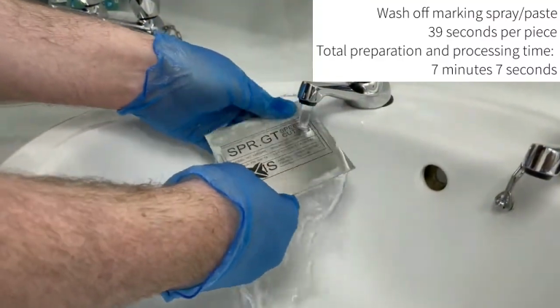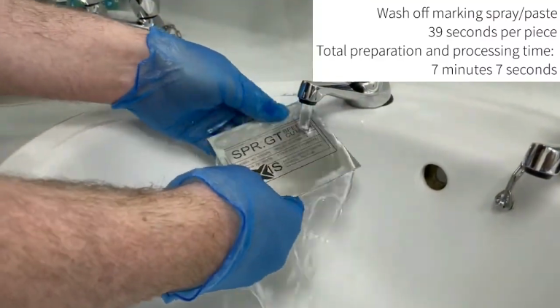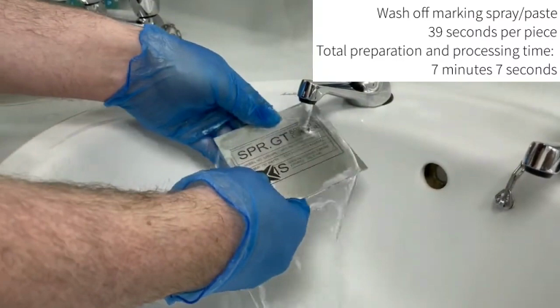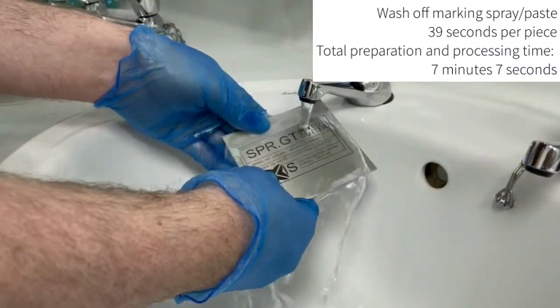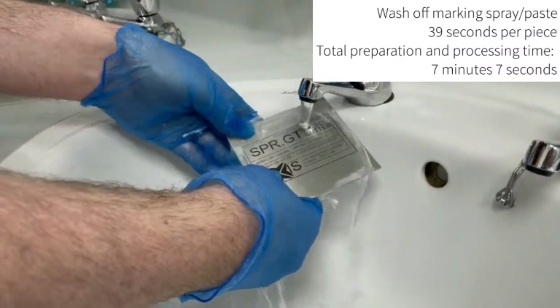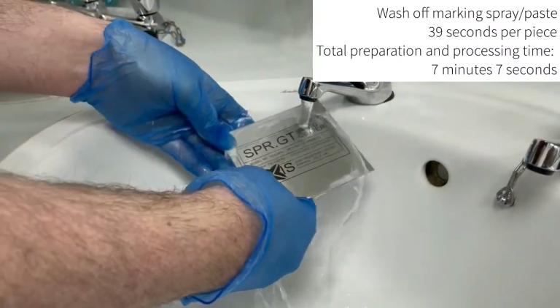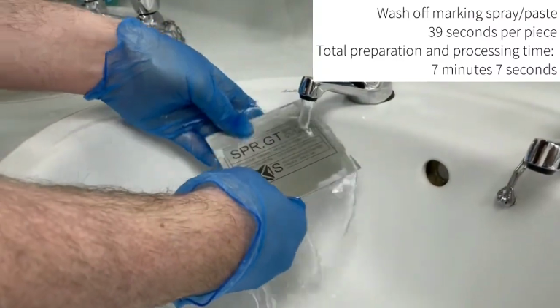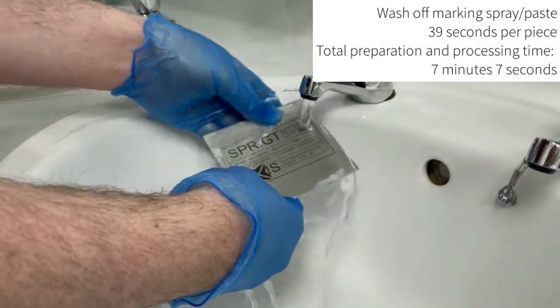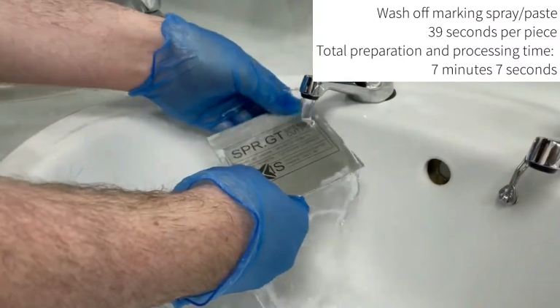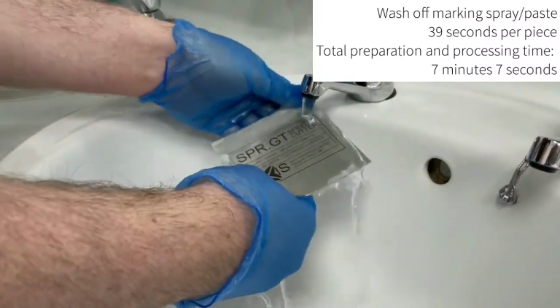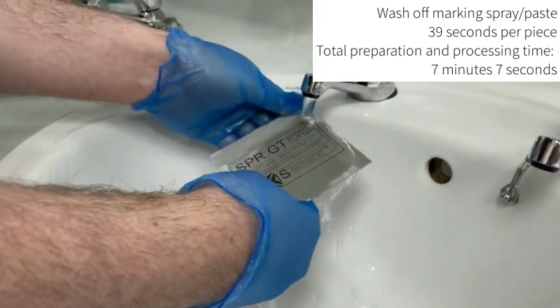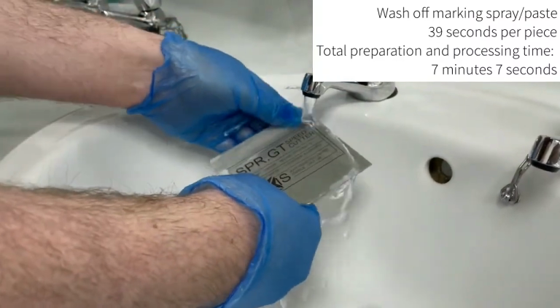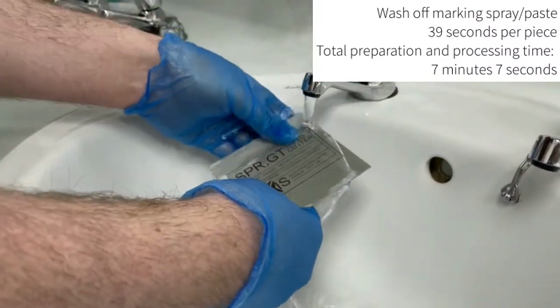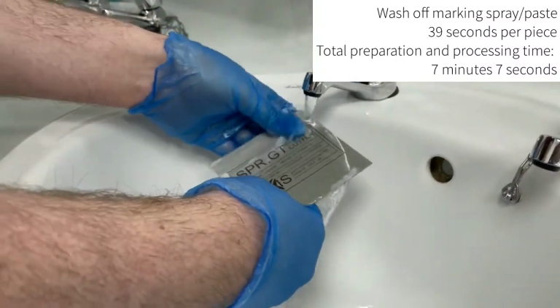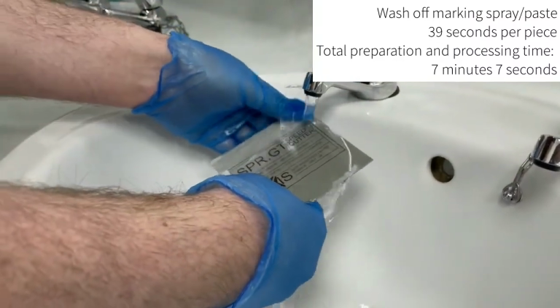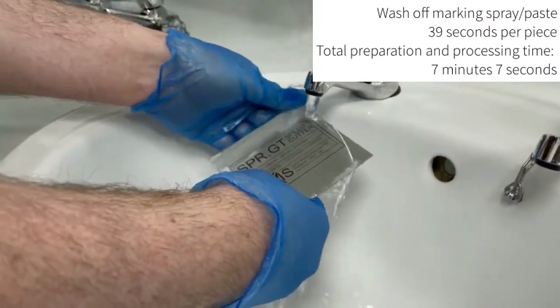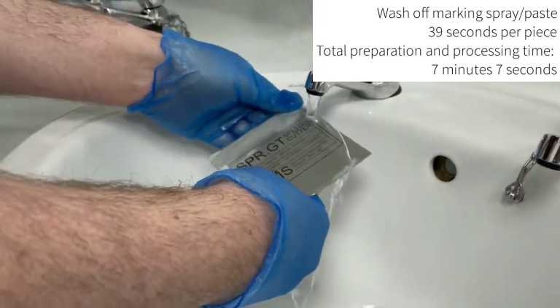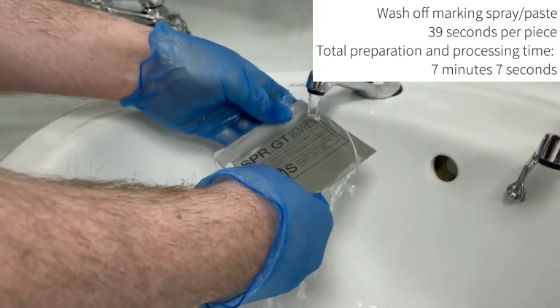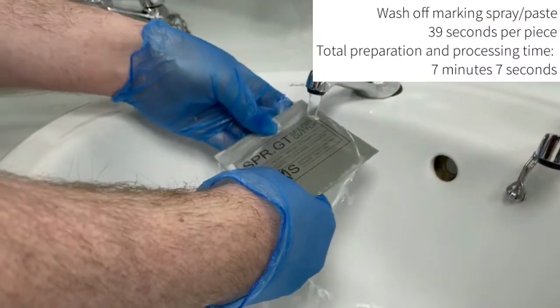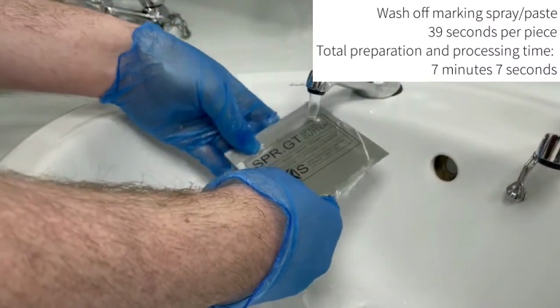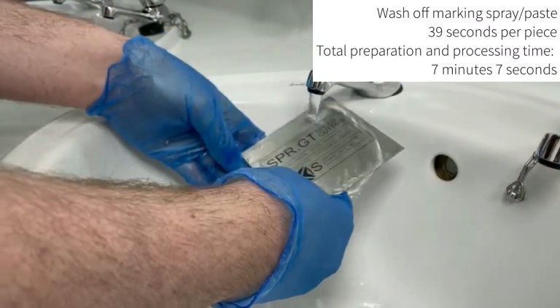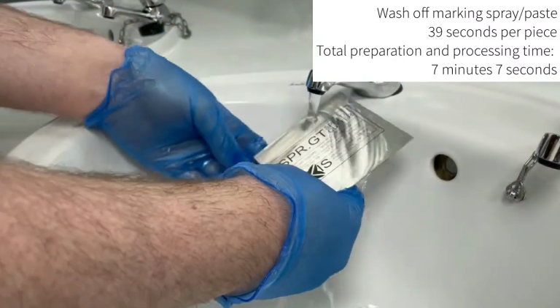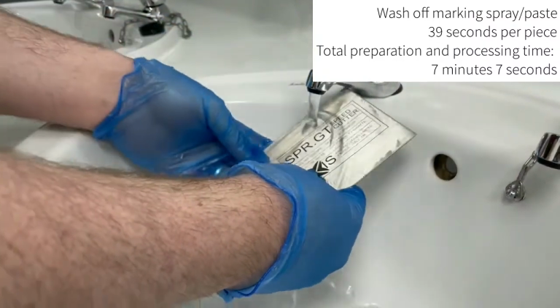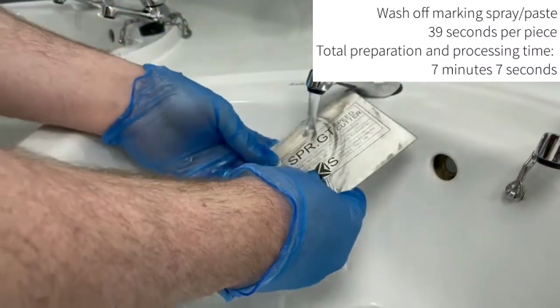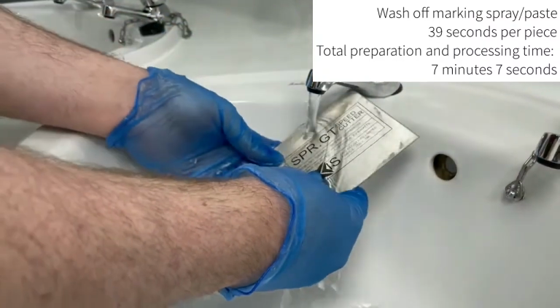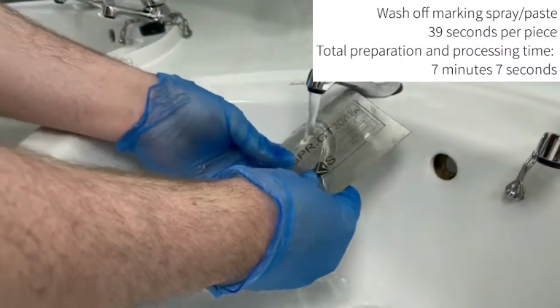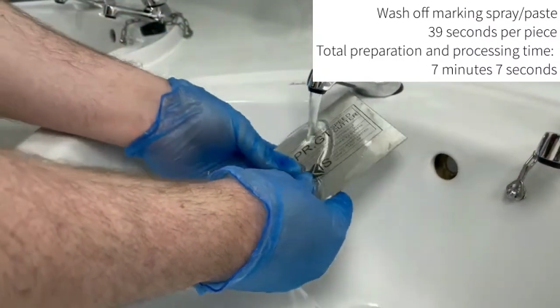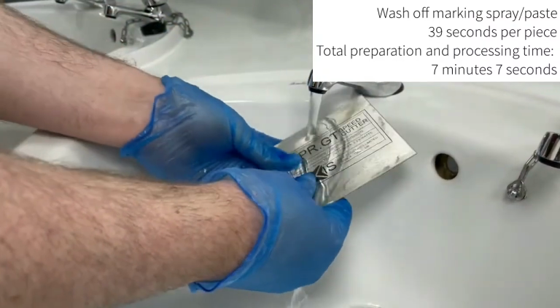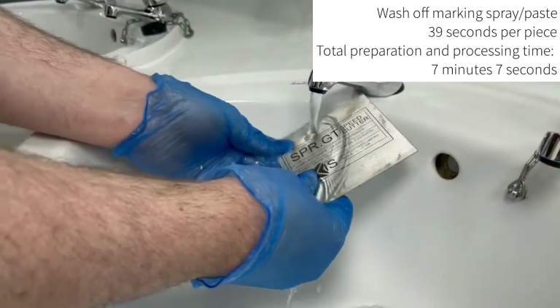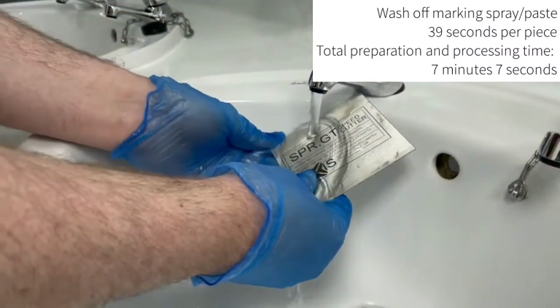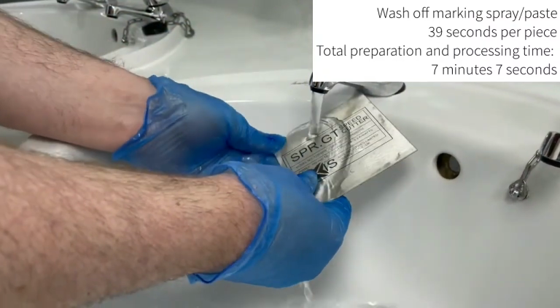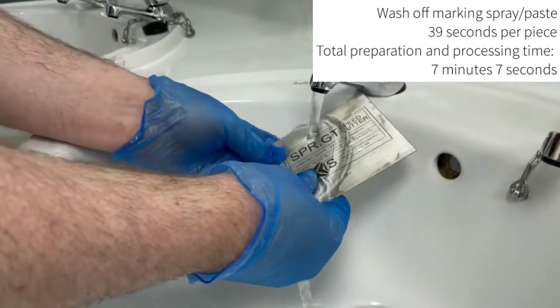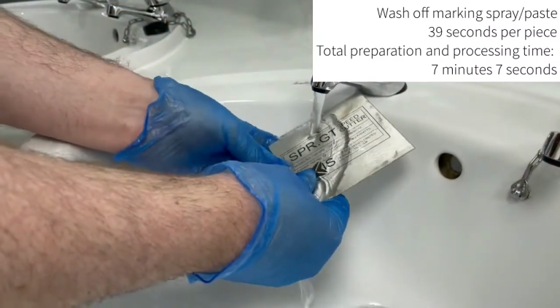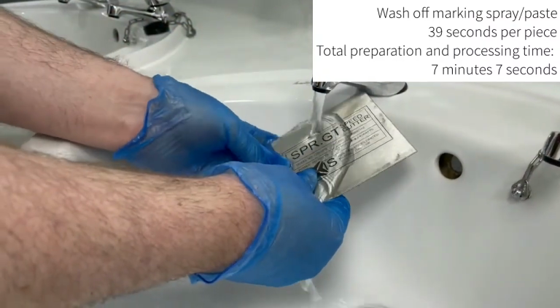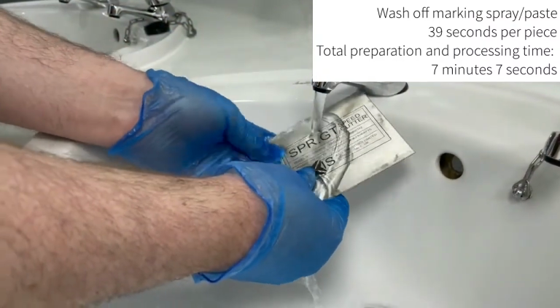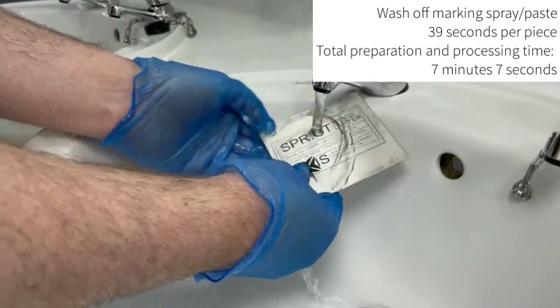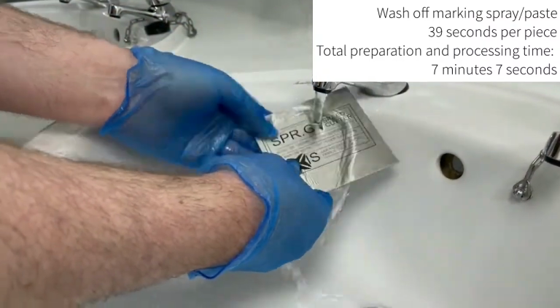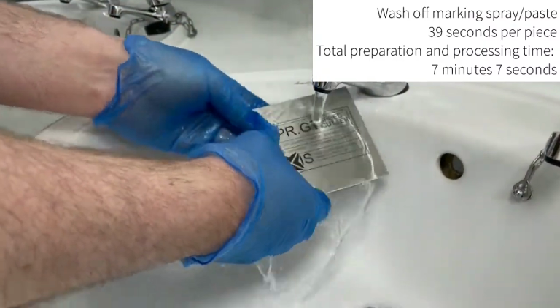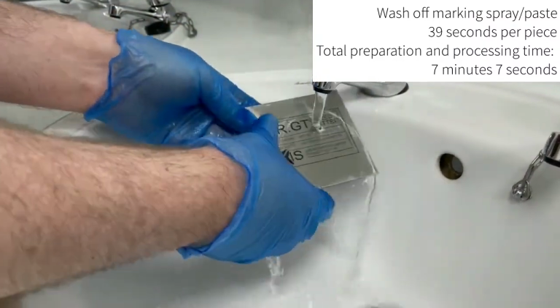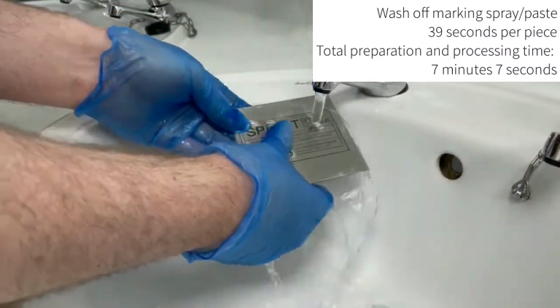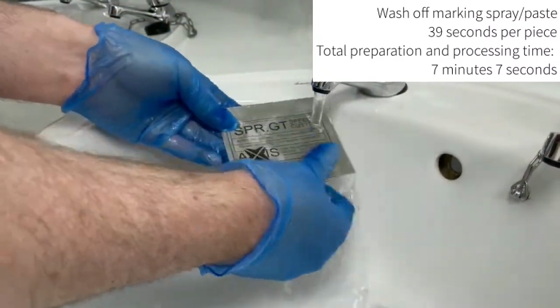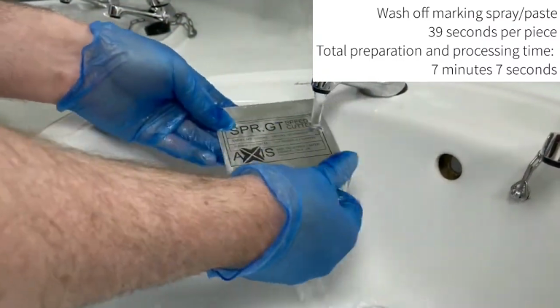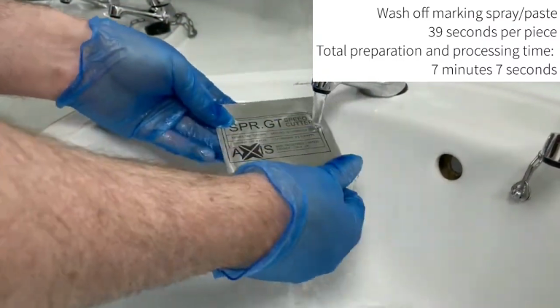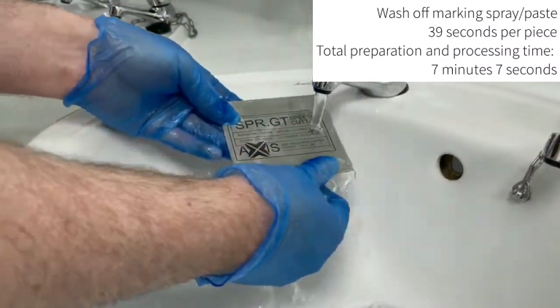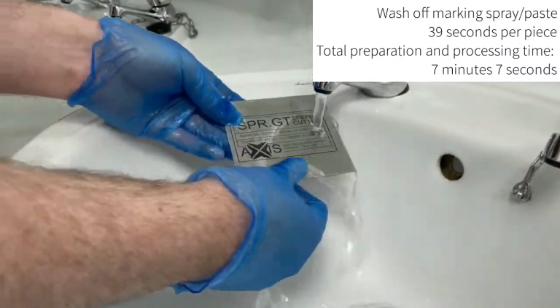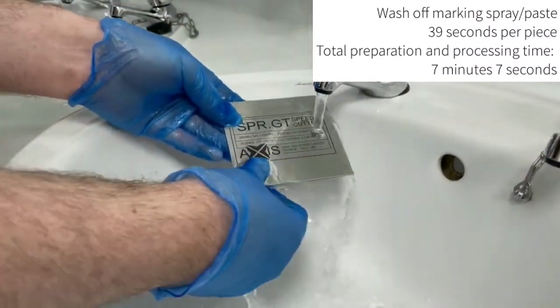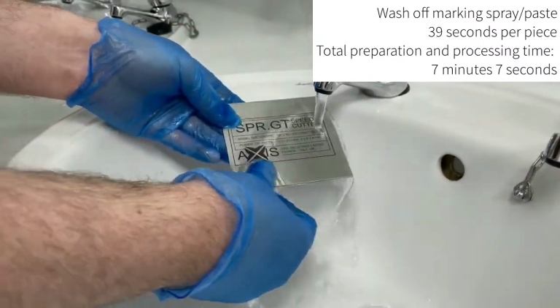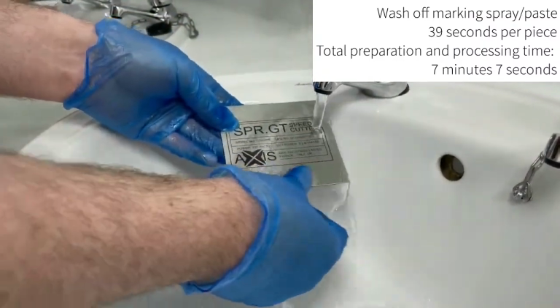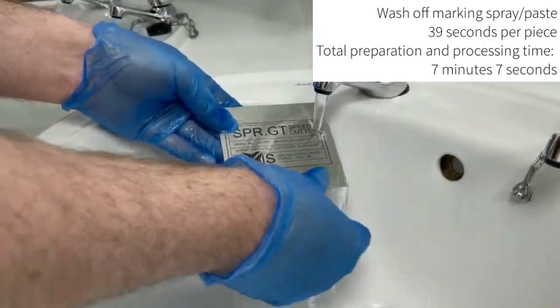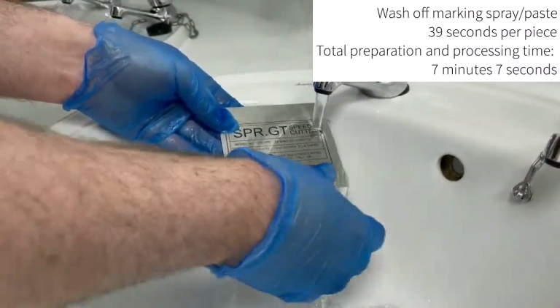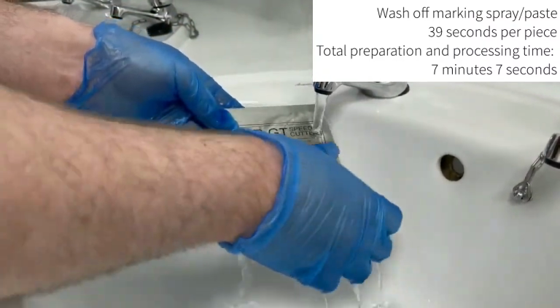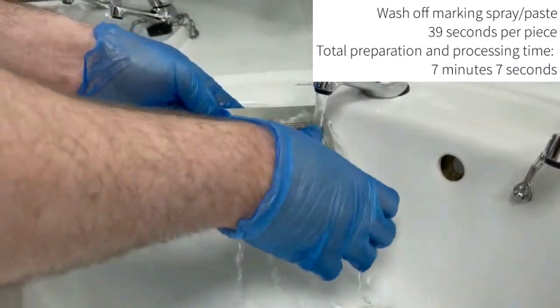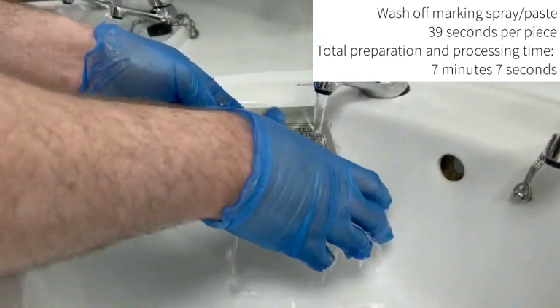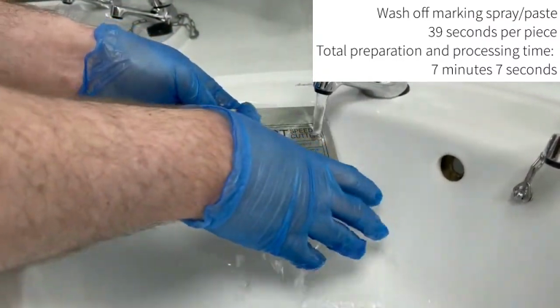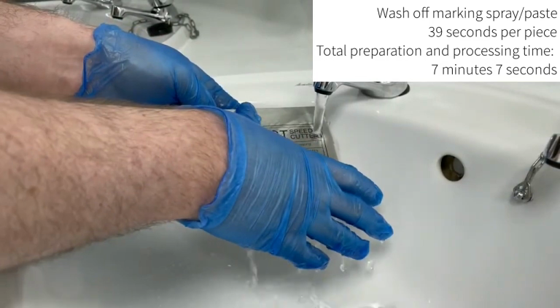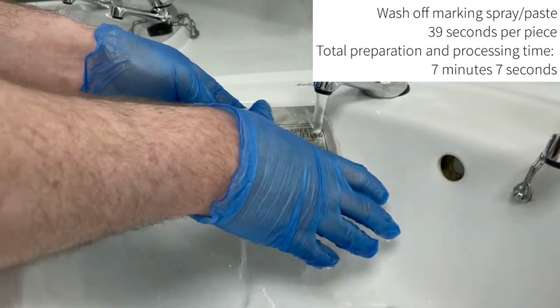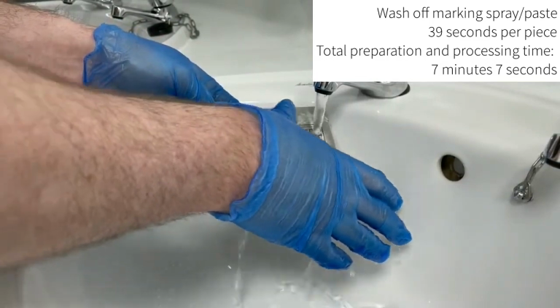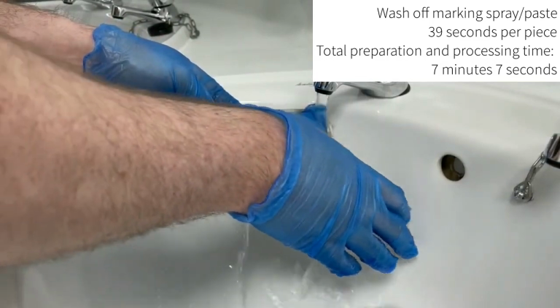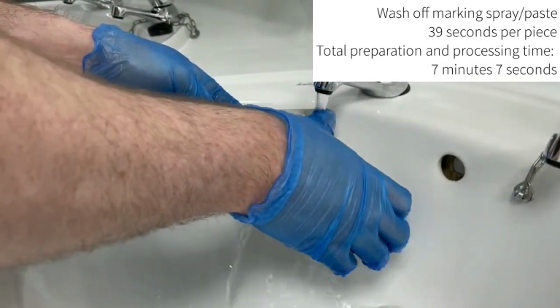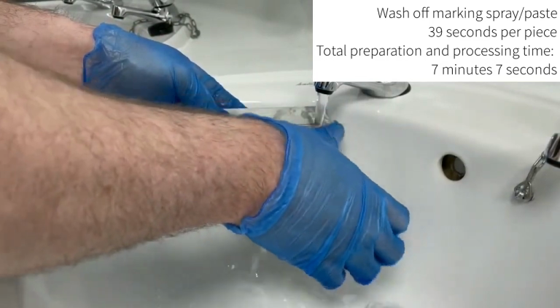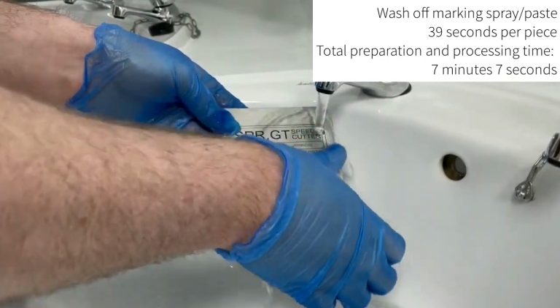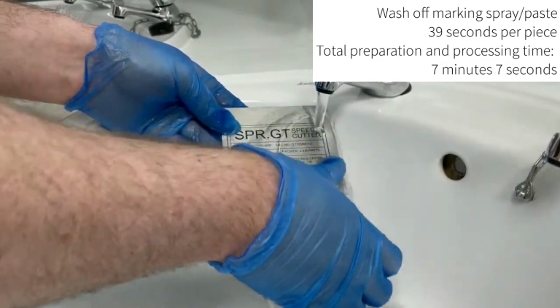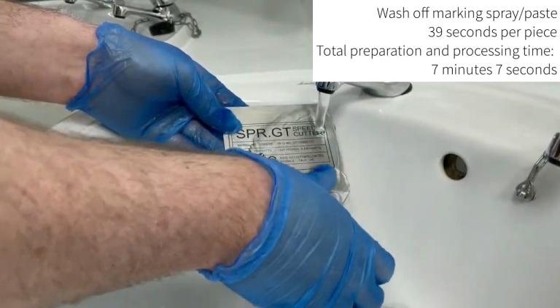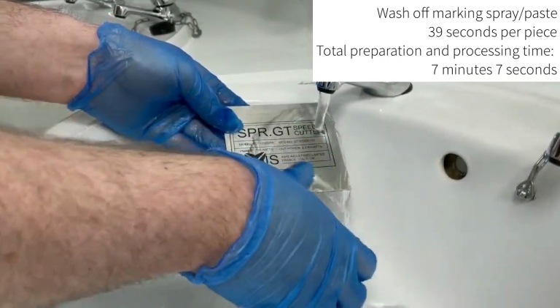Once you have finished processing the coated metal, you now need to wash the material off to reveal the engraved result. This can be done using water.